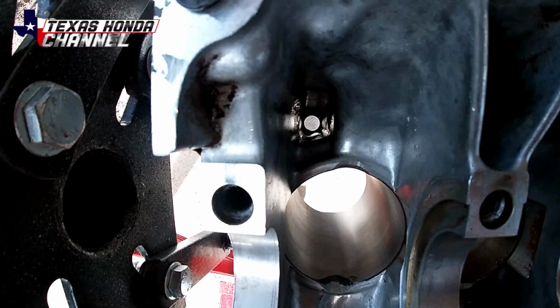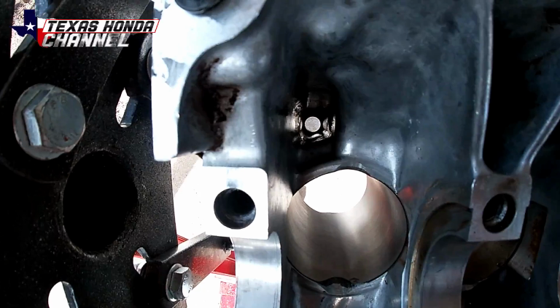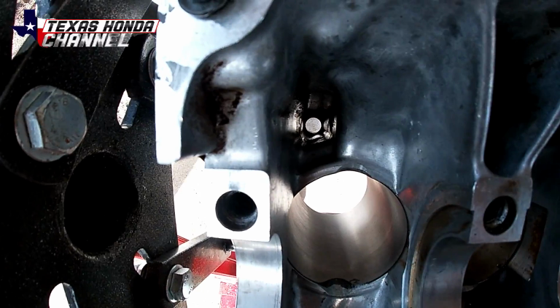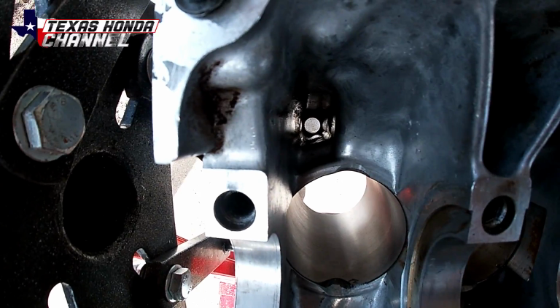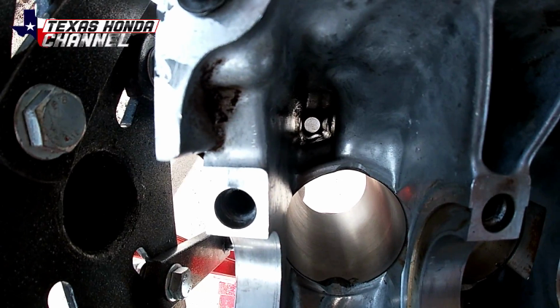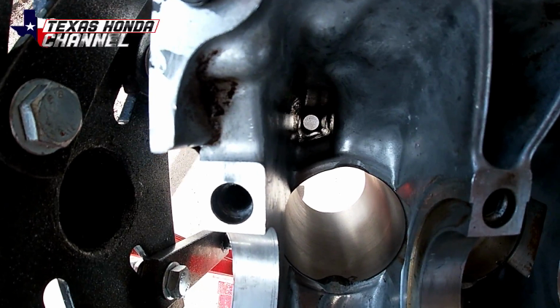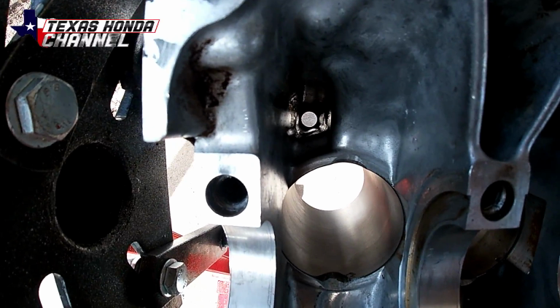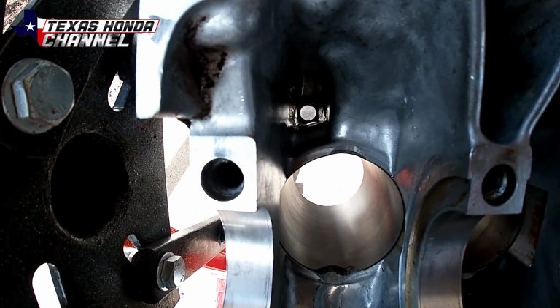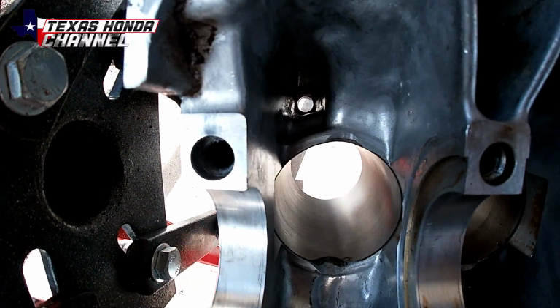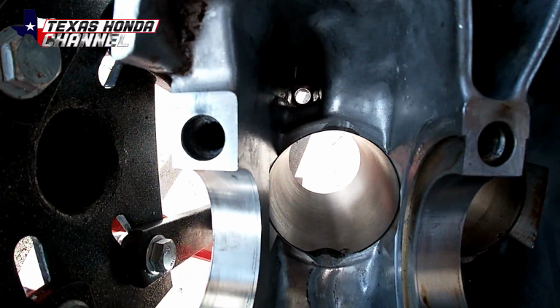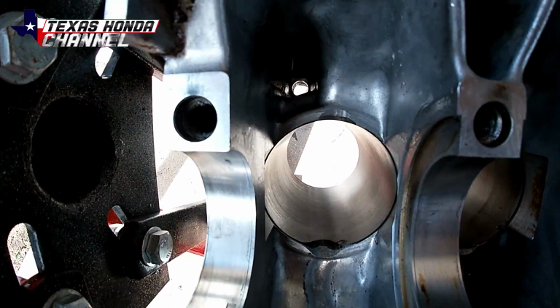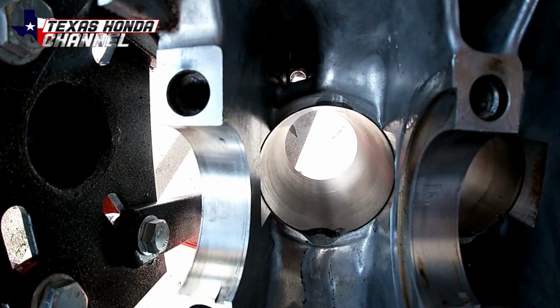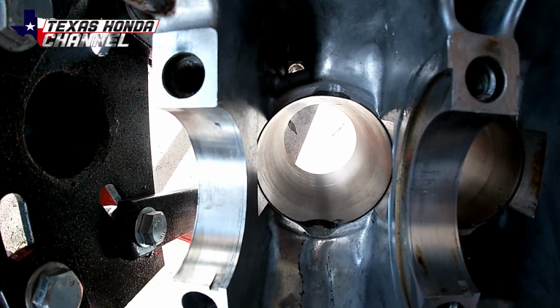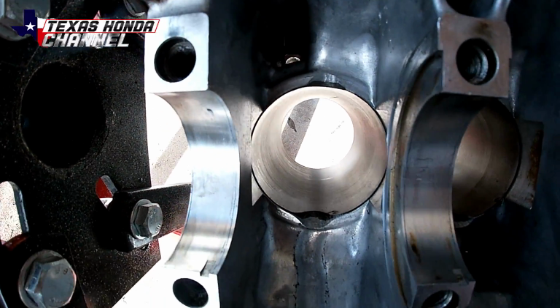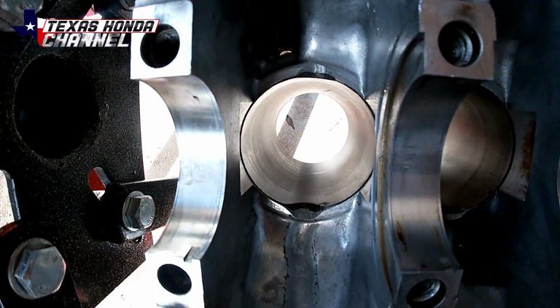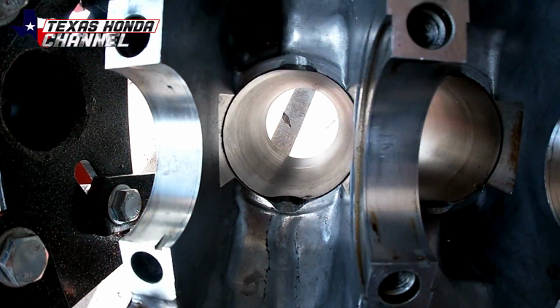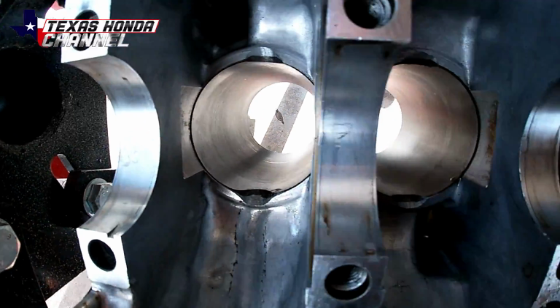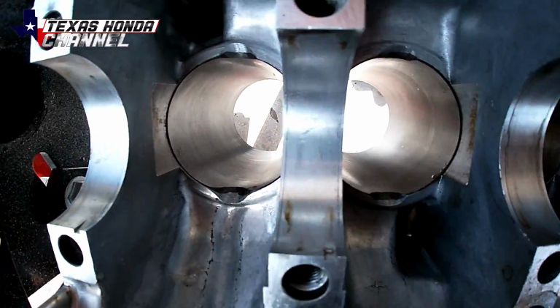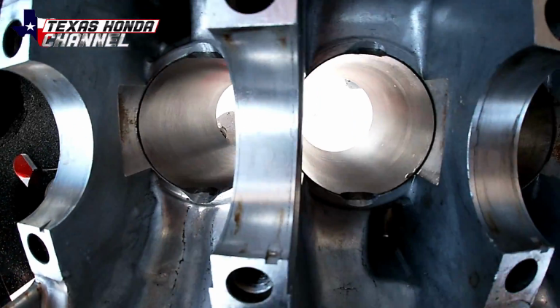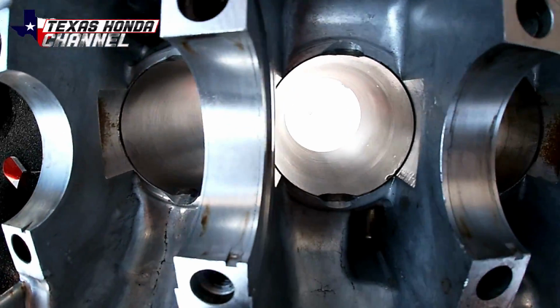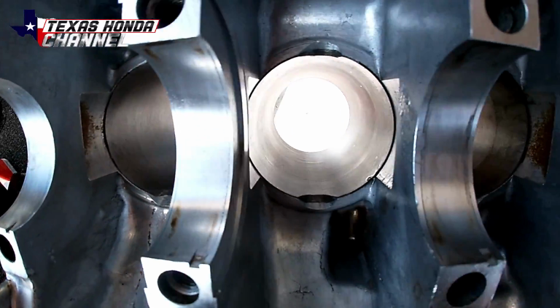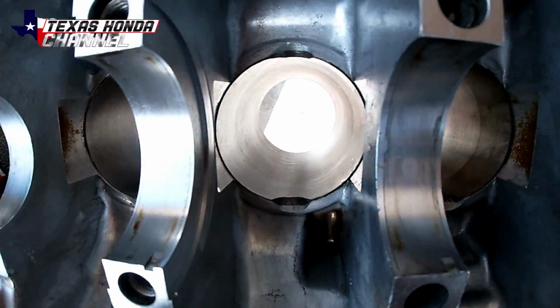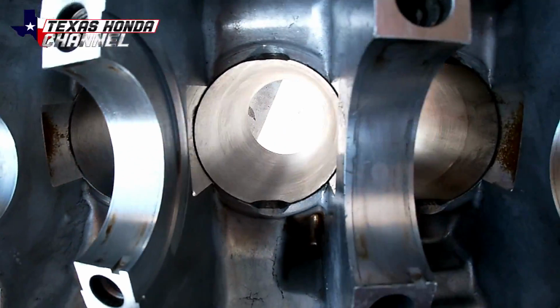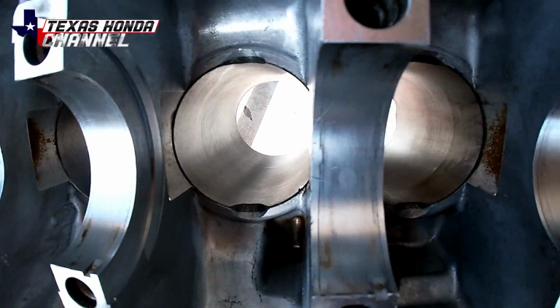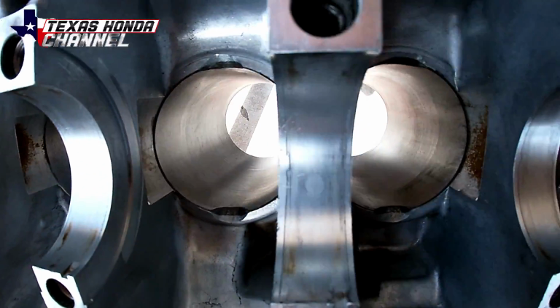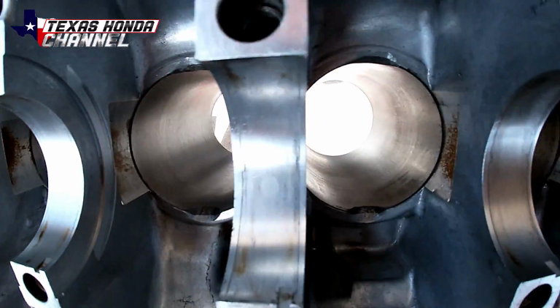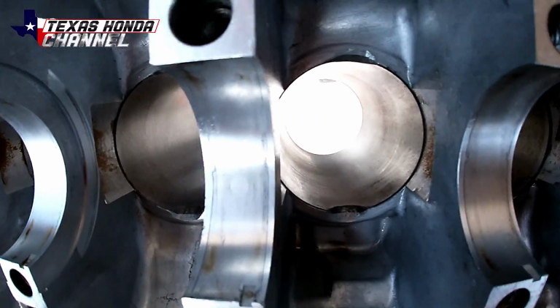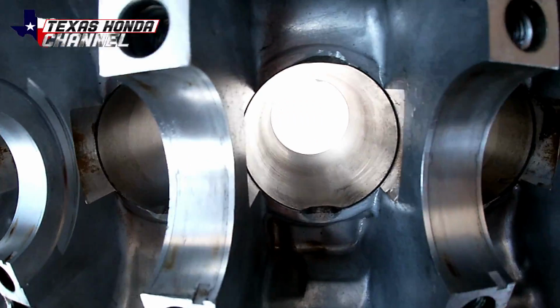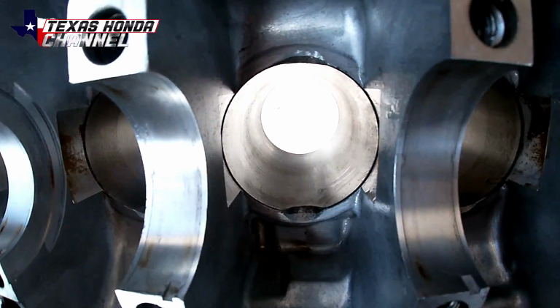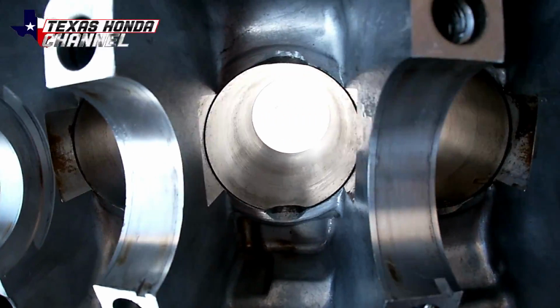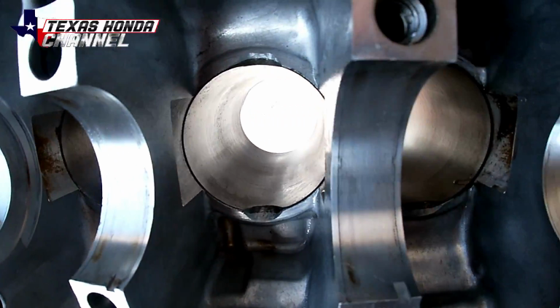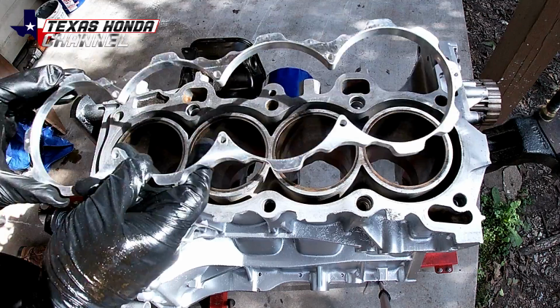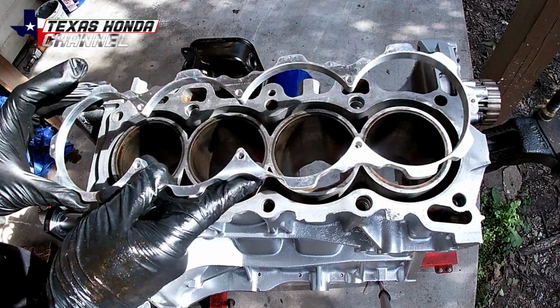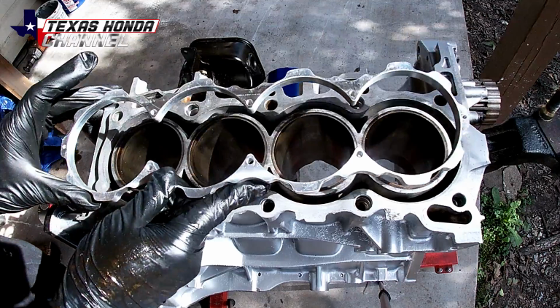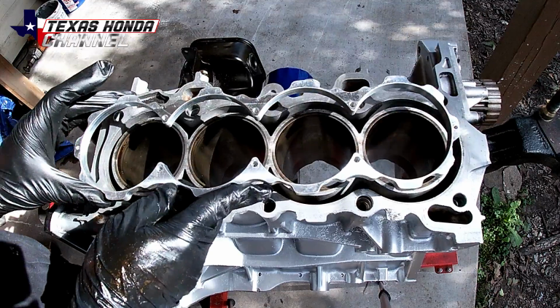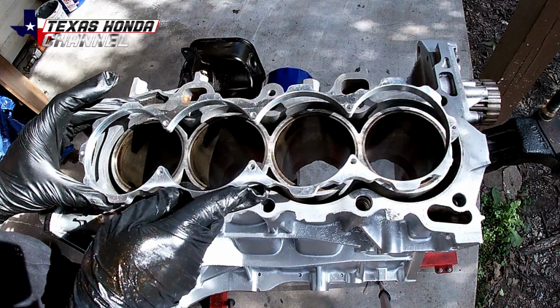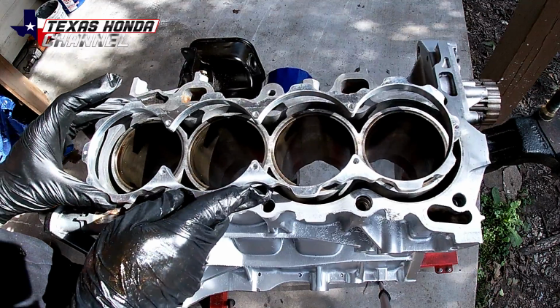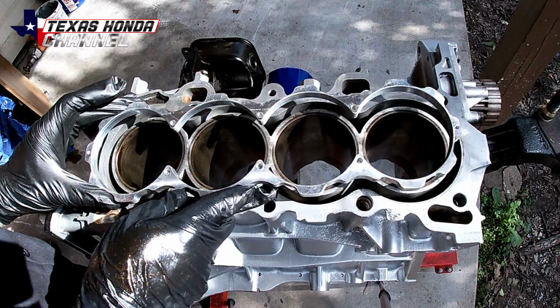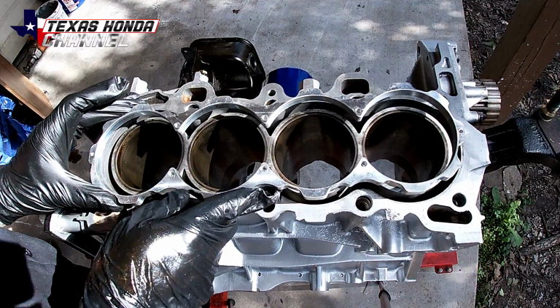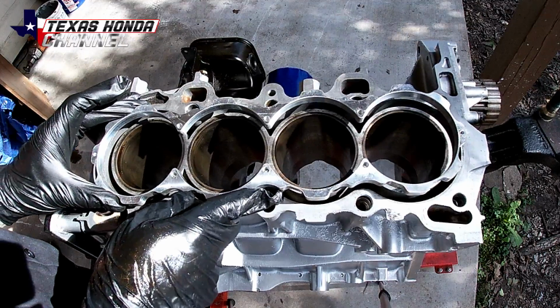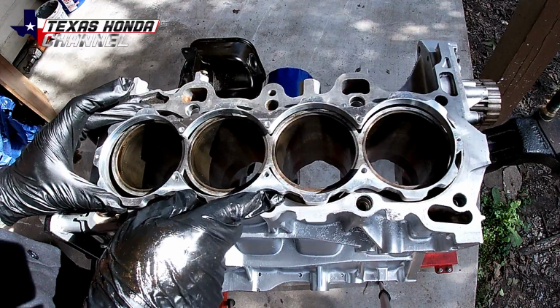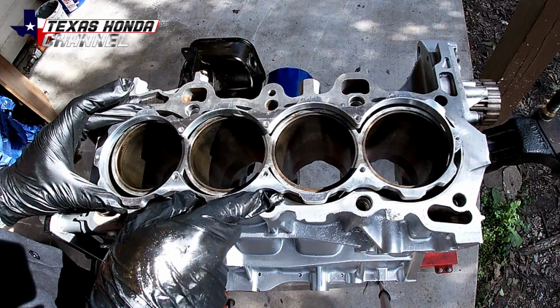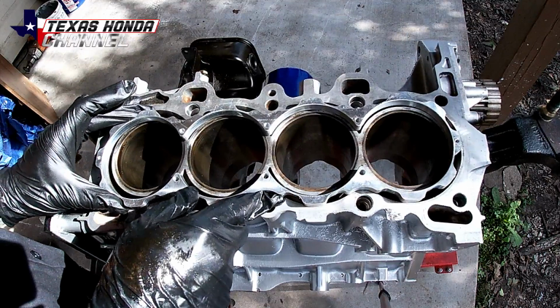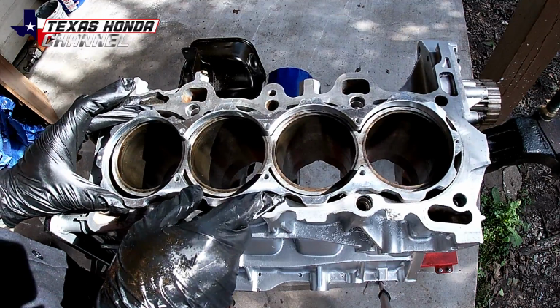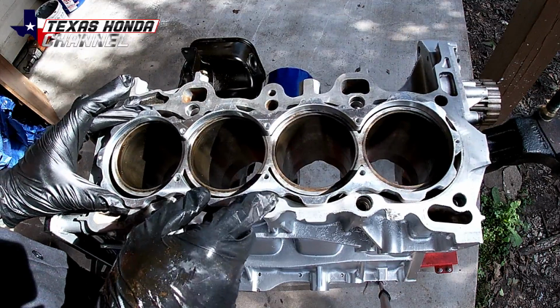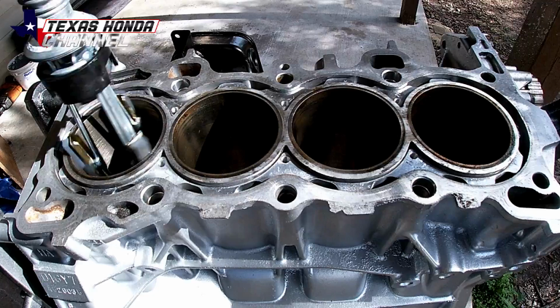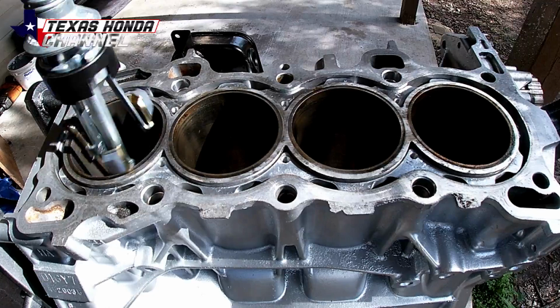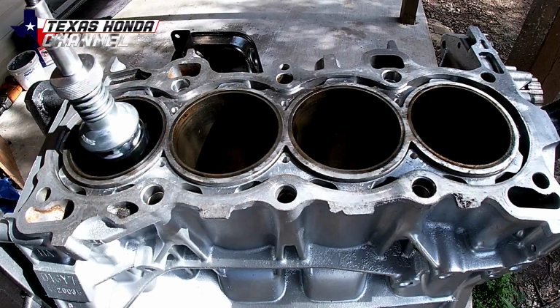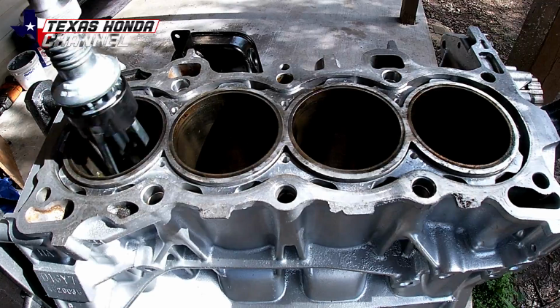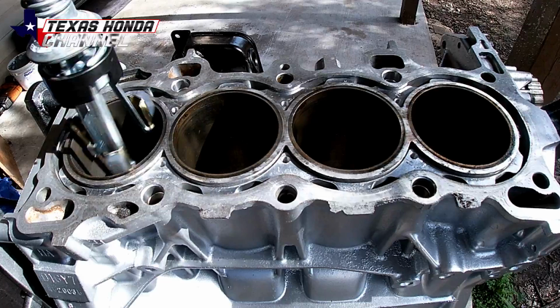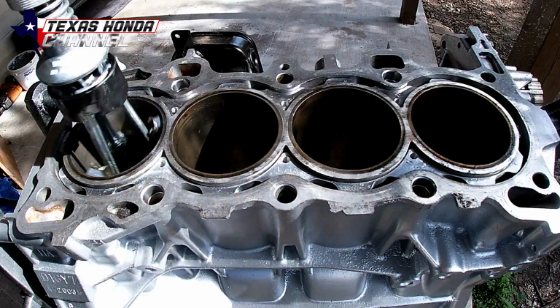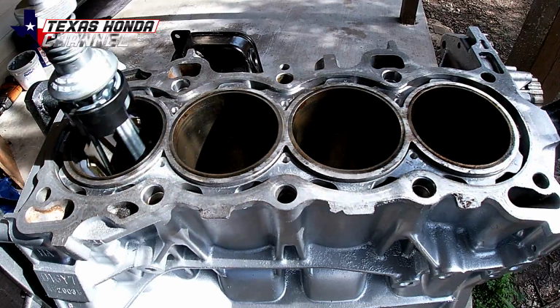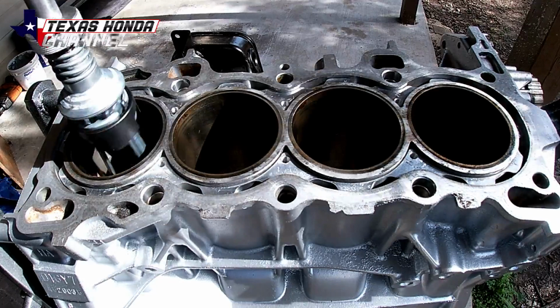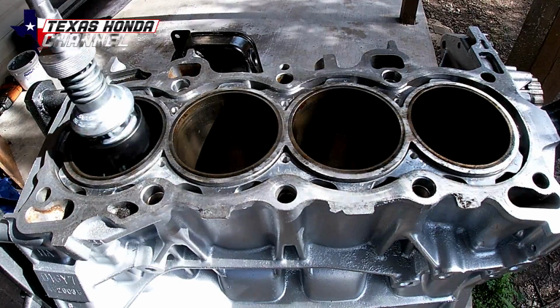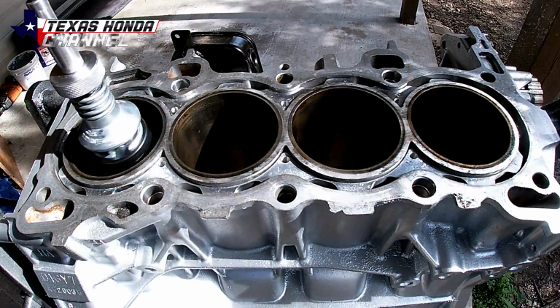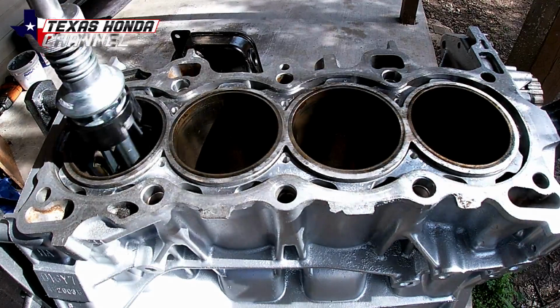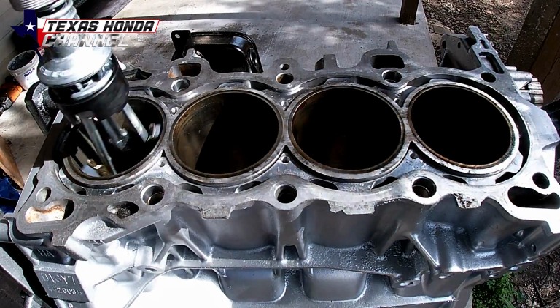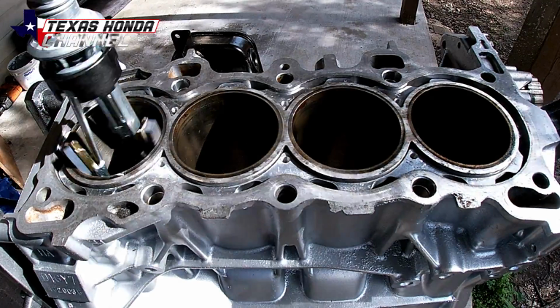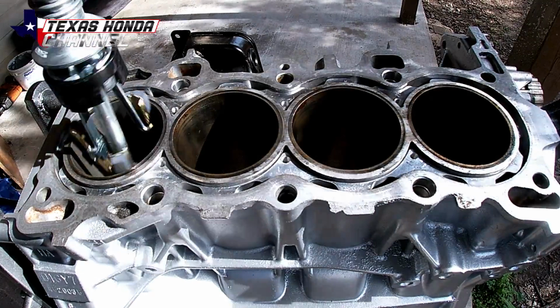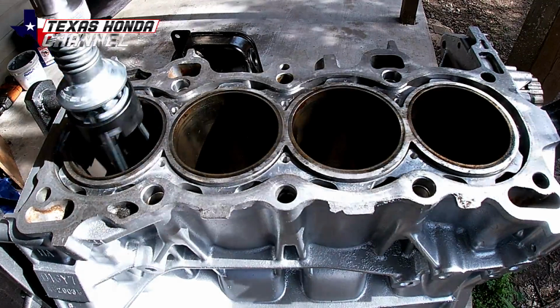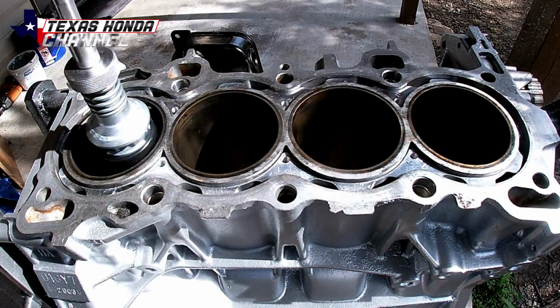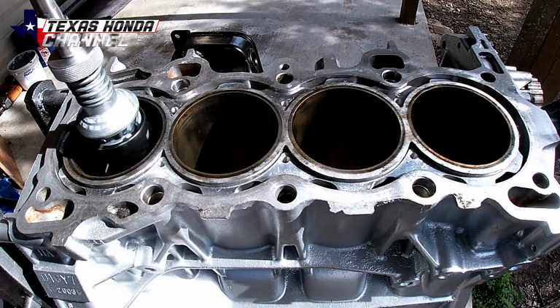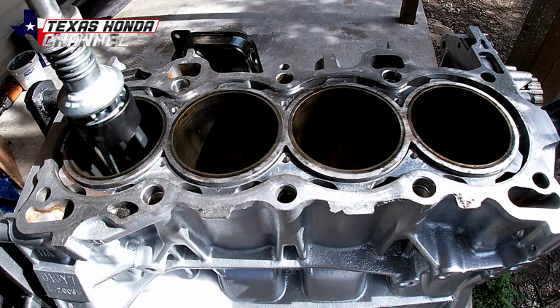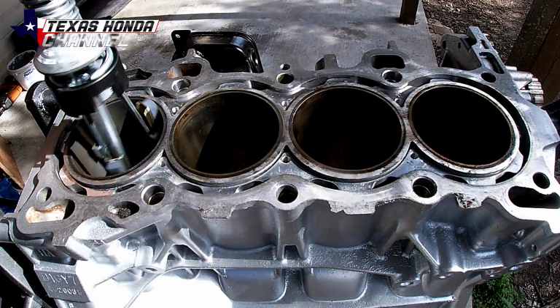In today's video we'll be notching the block, installing the block guard, and honing the cylinders. Let's get started.